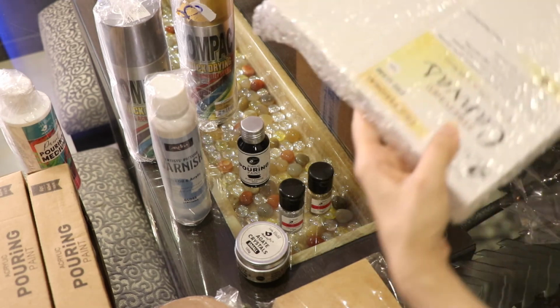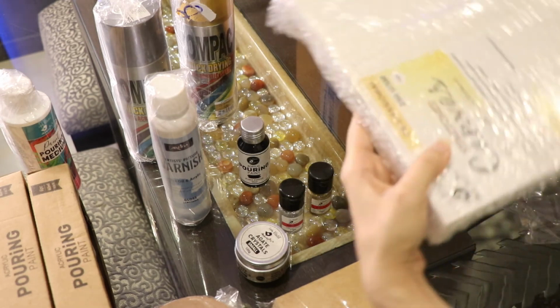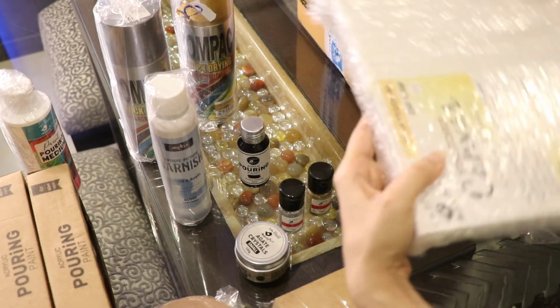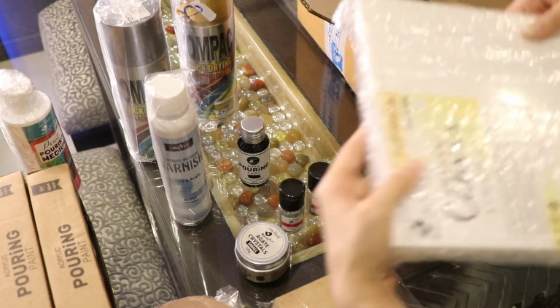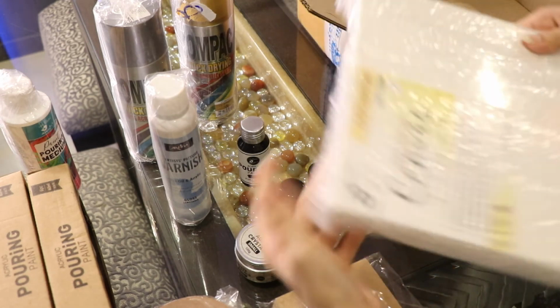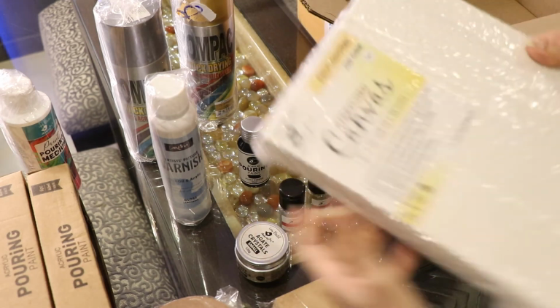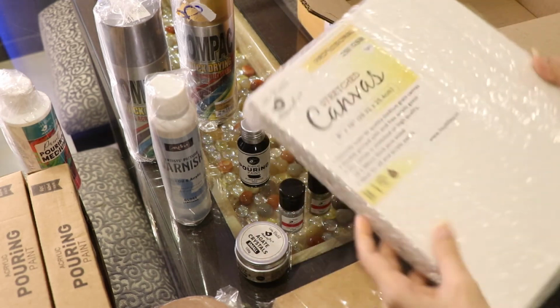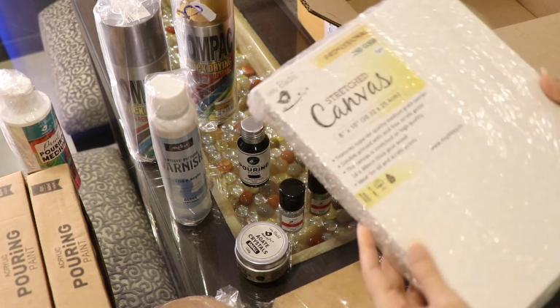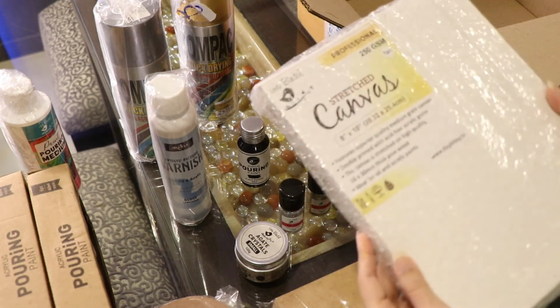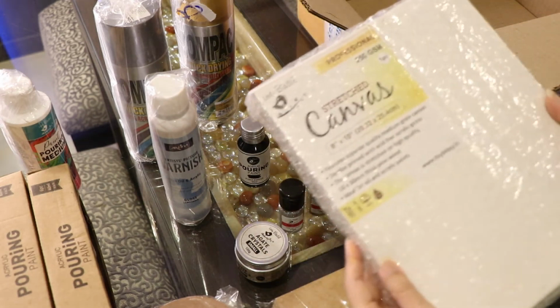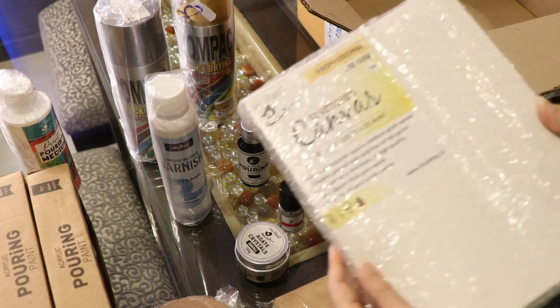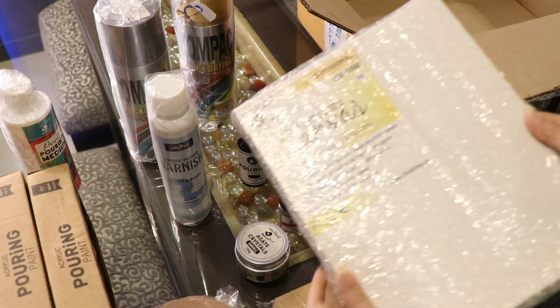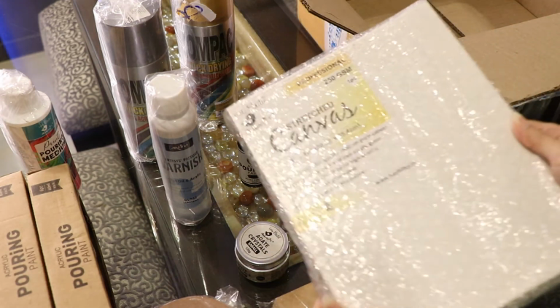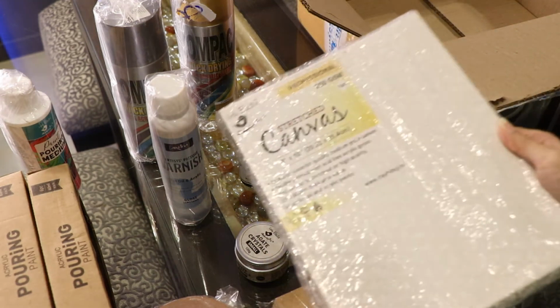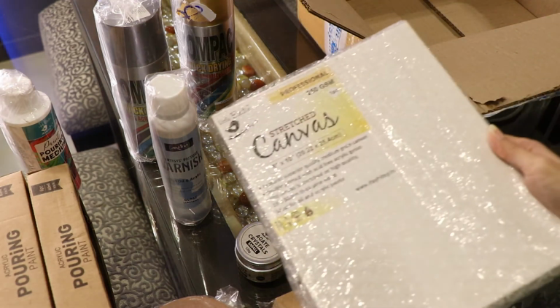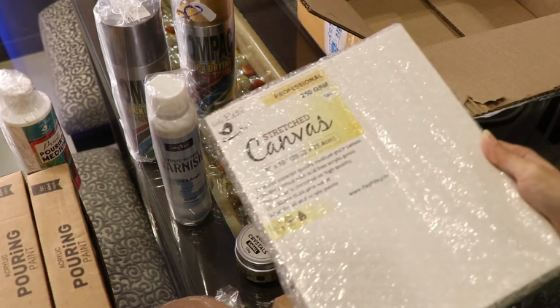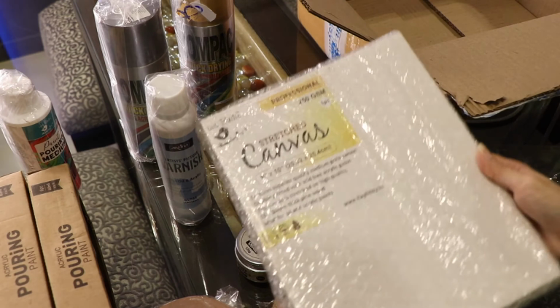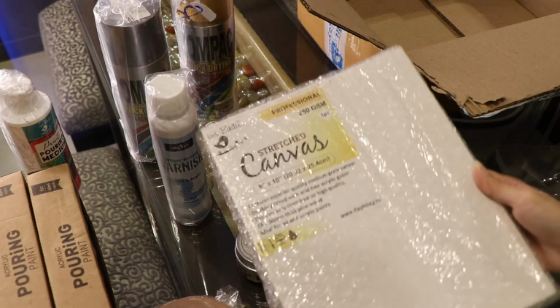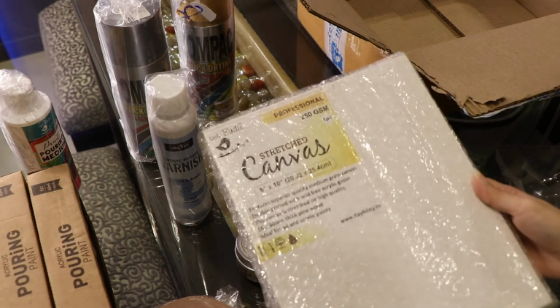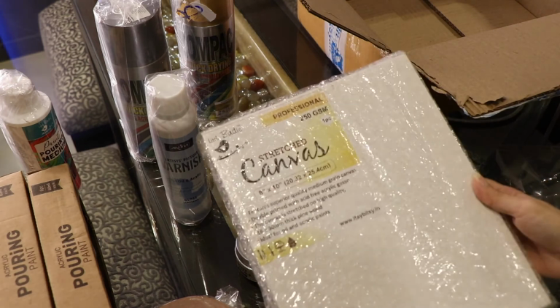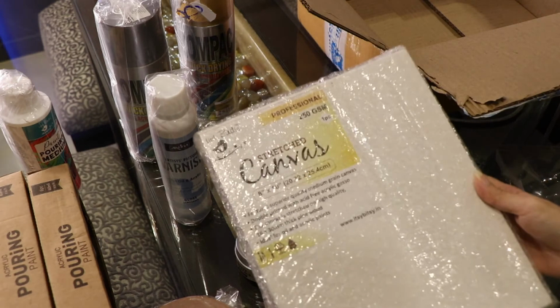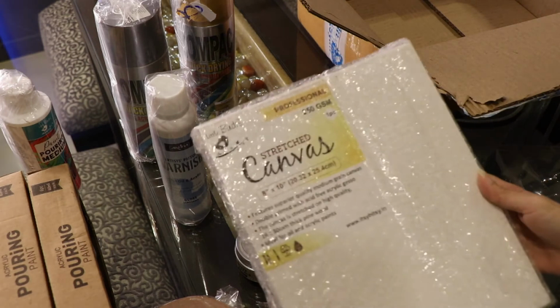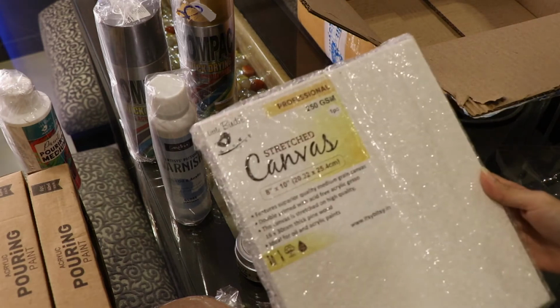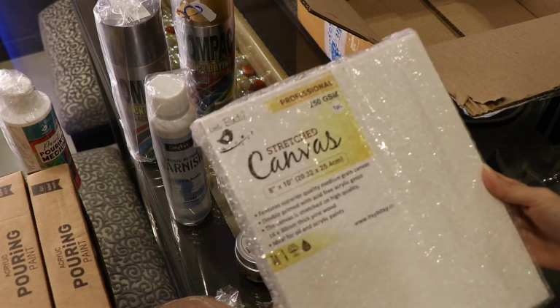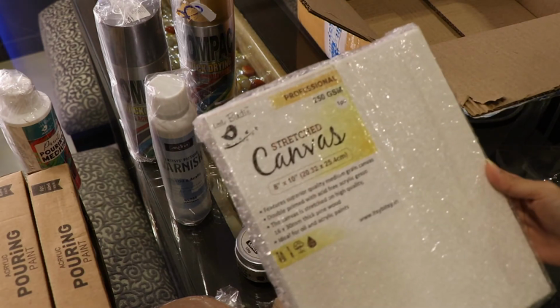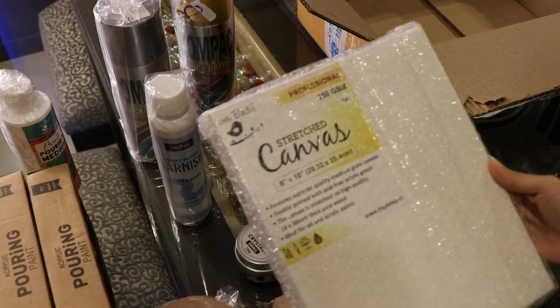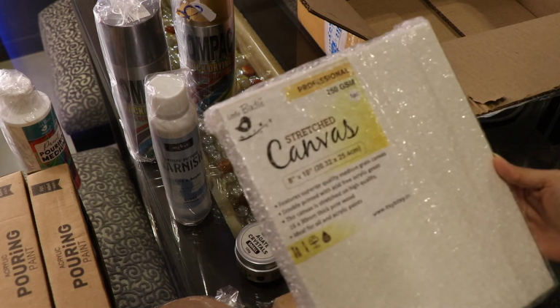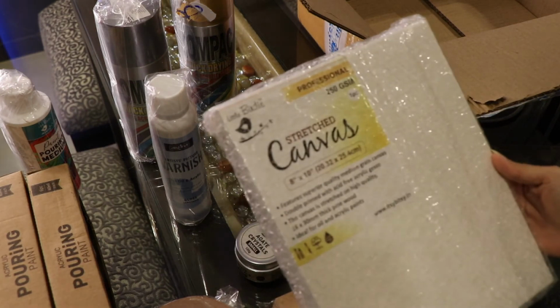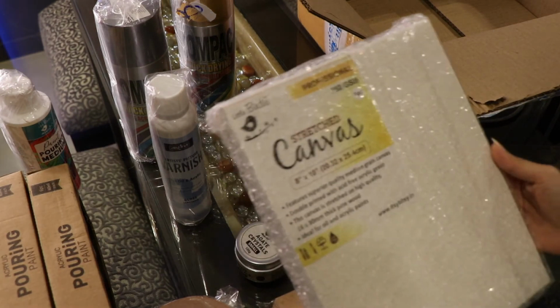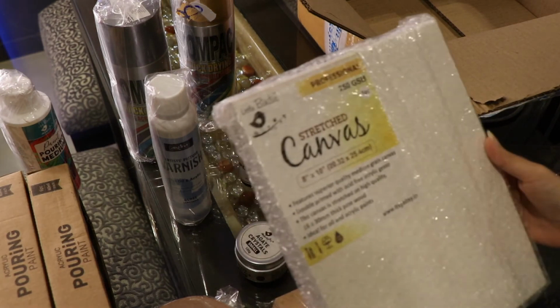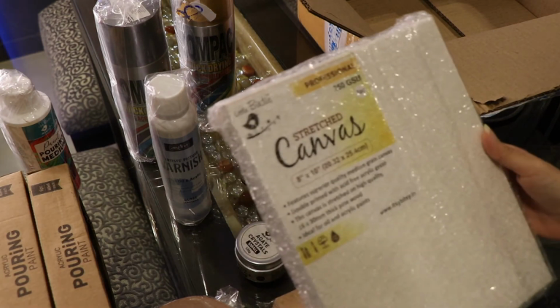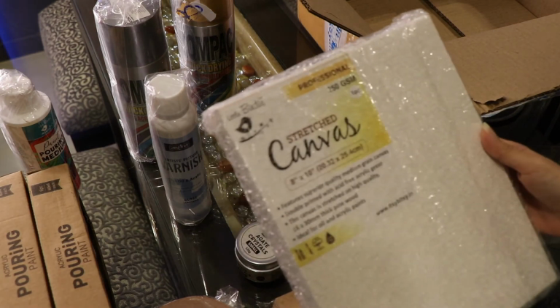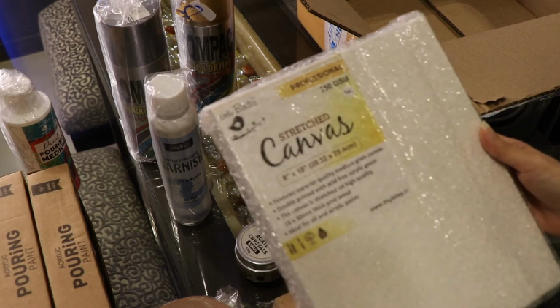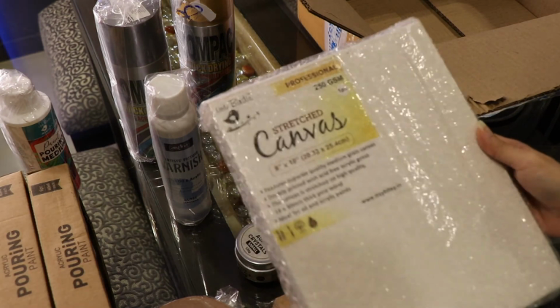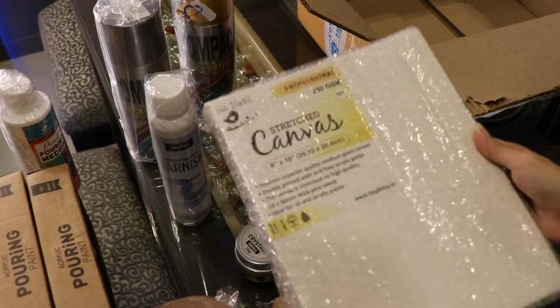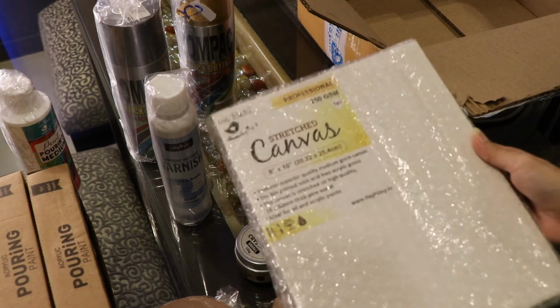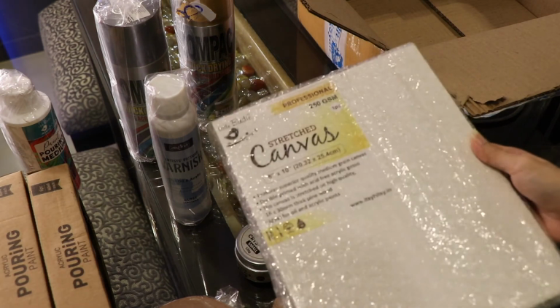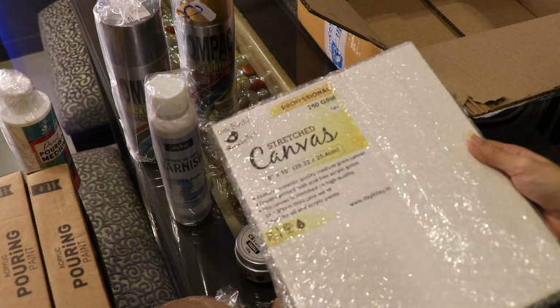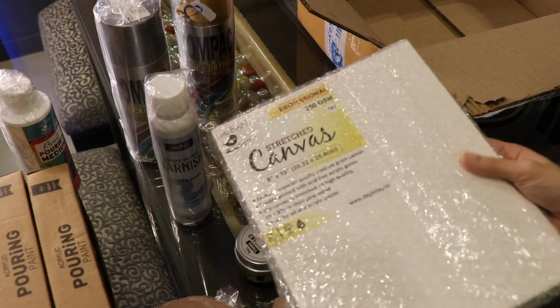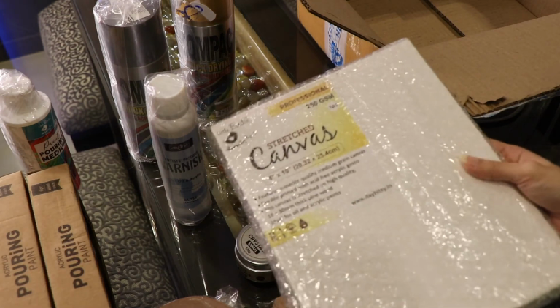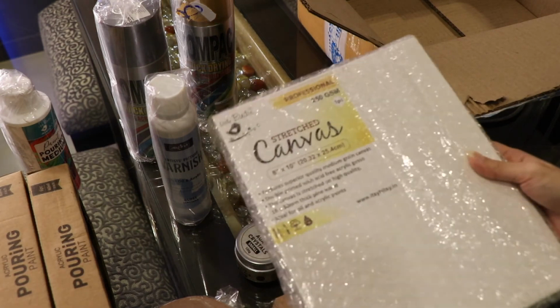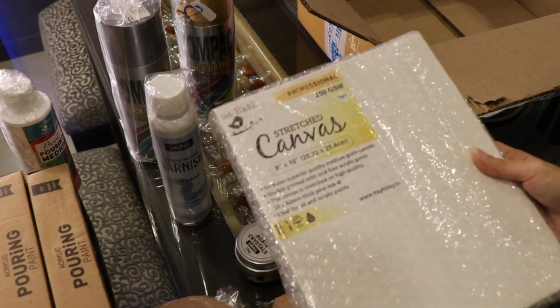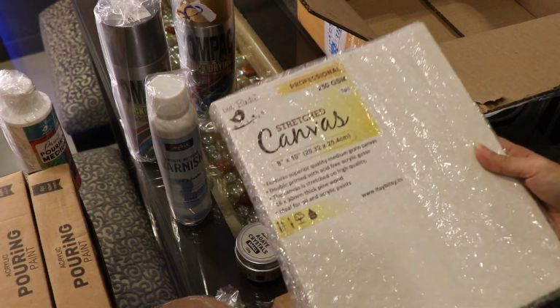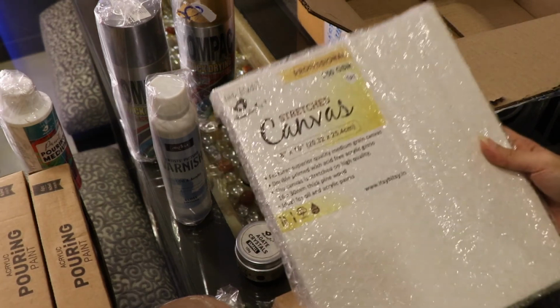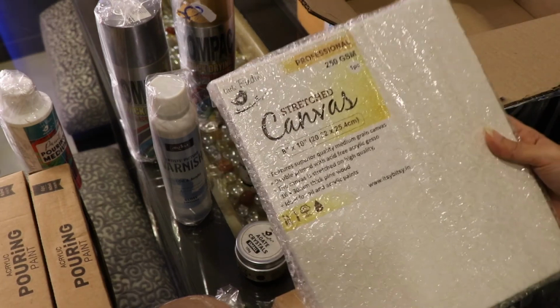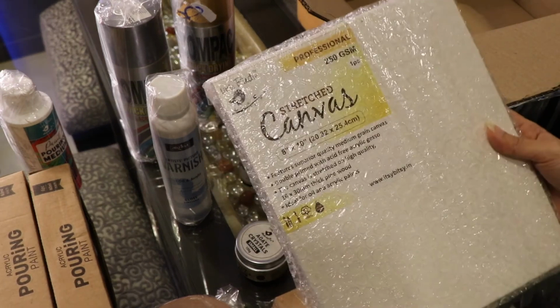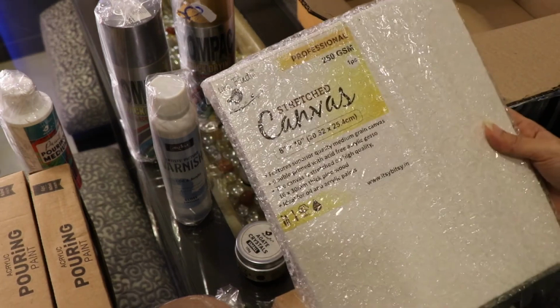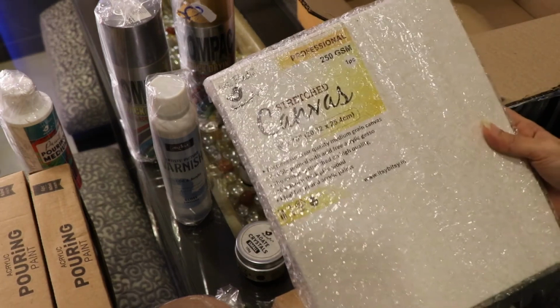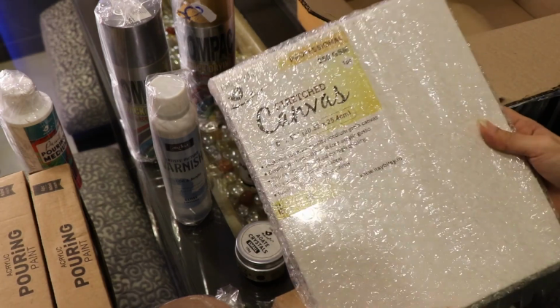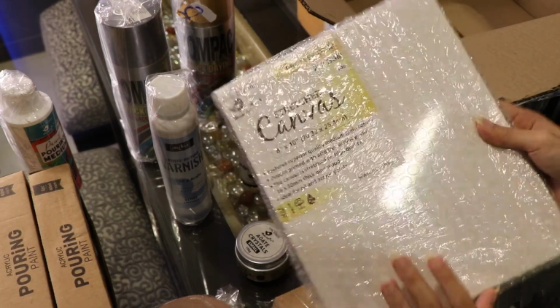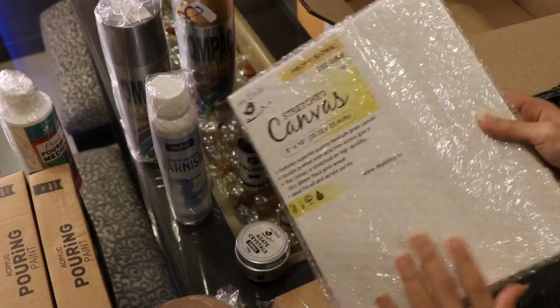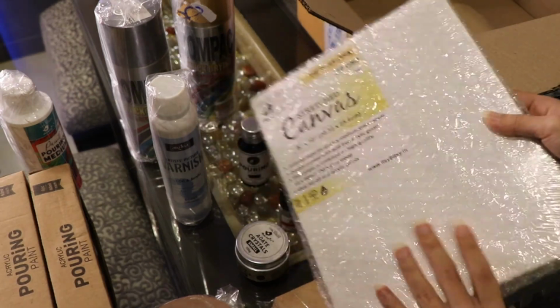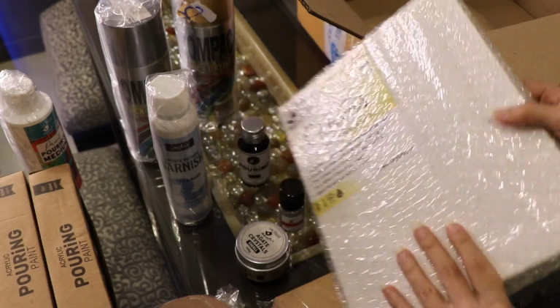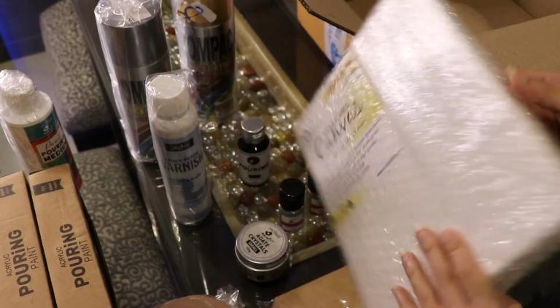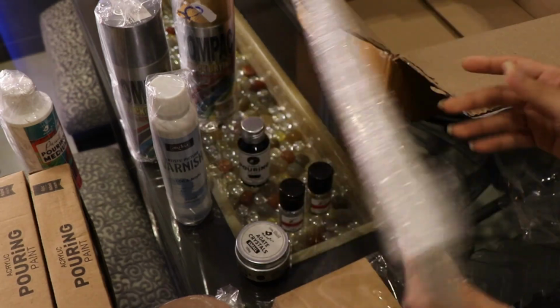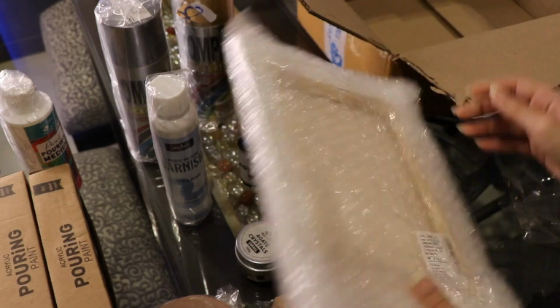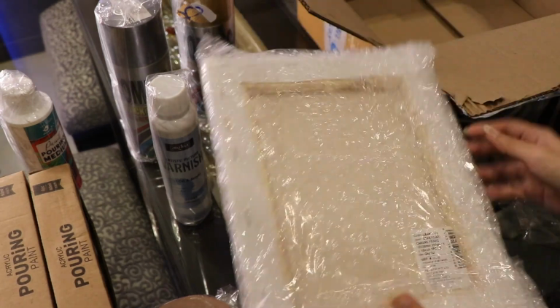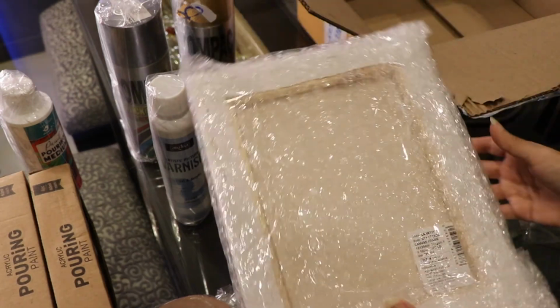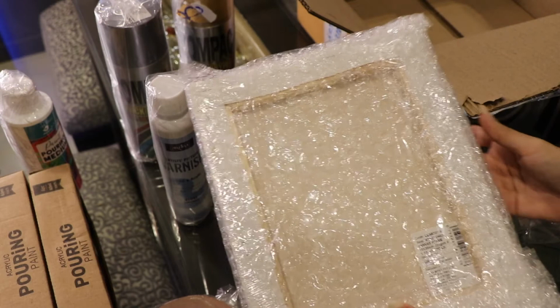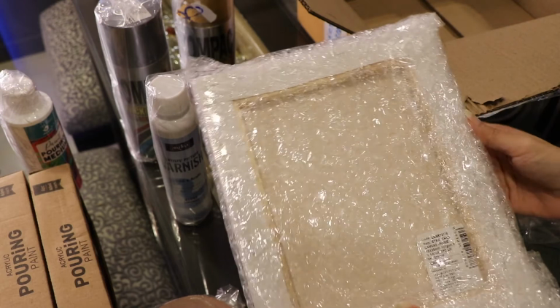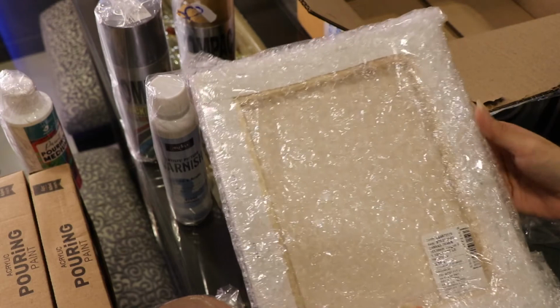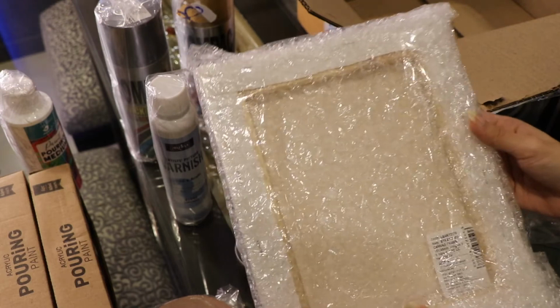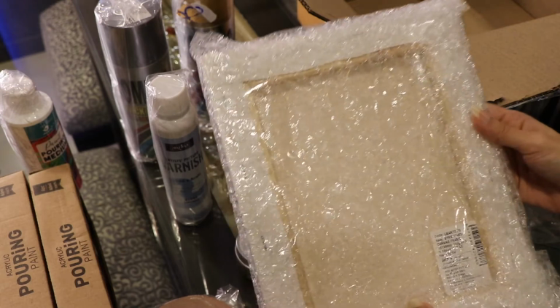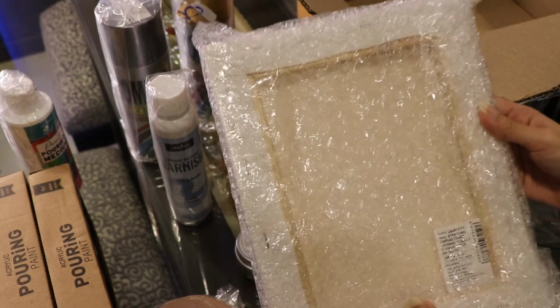And lastly, this is a stretched canvas. The size of the canvas is 8 by 10.